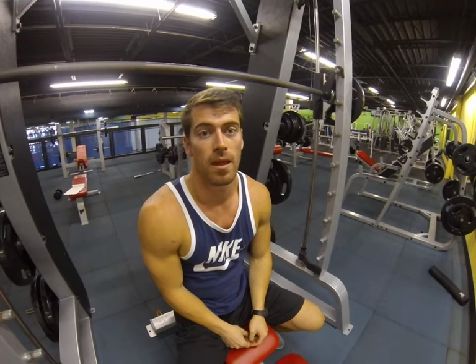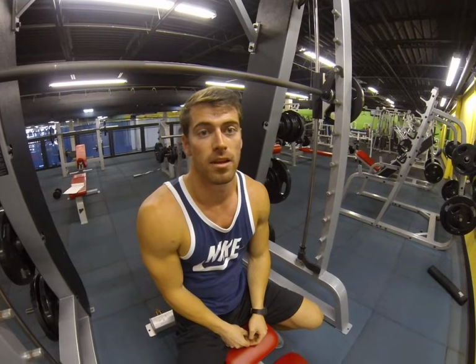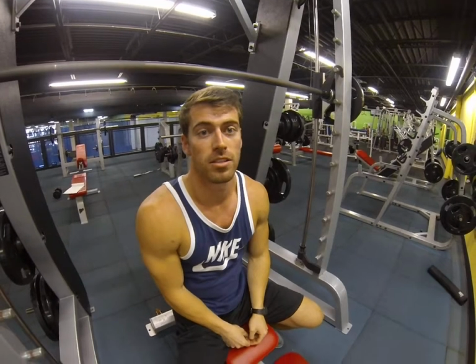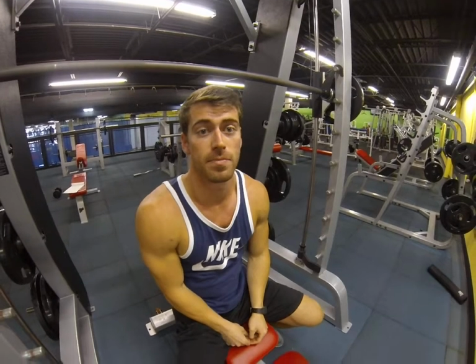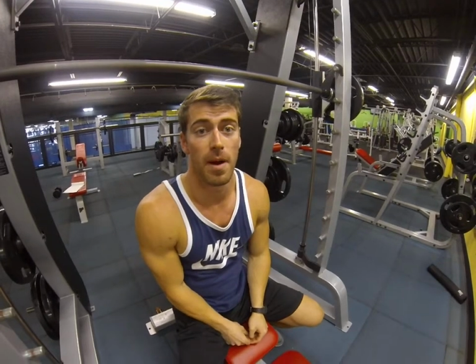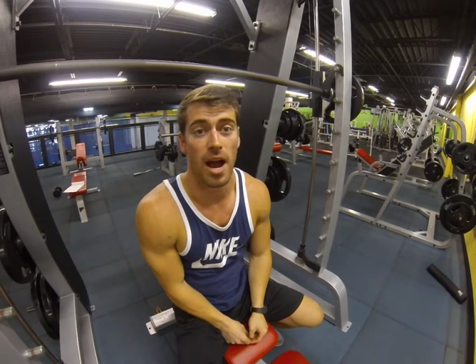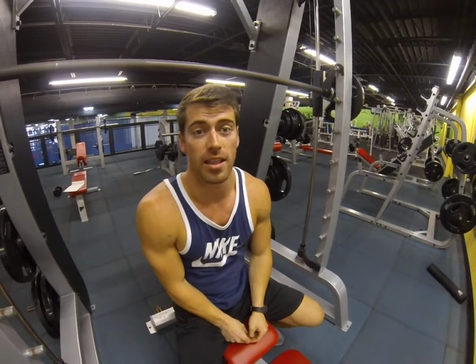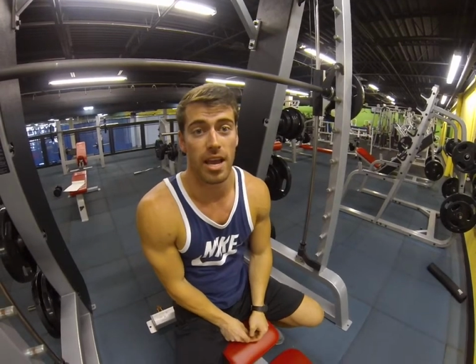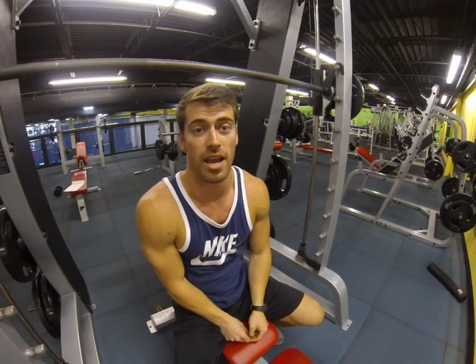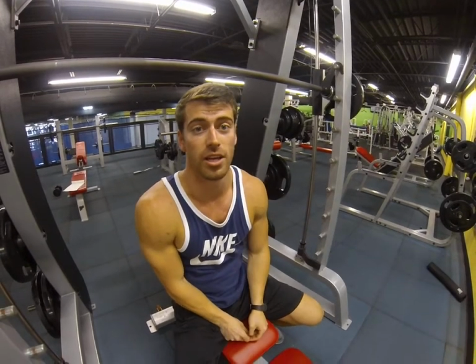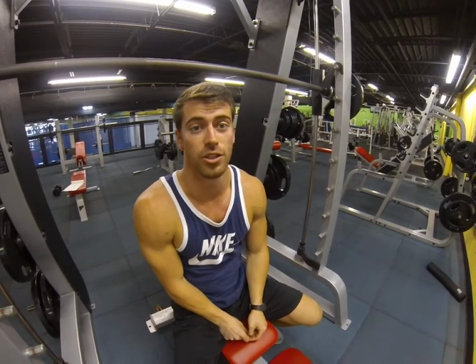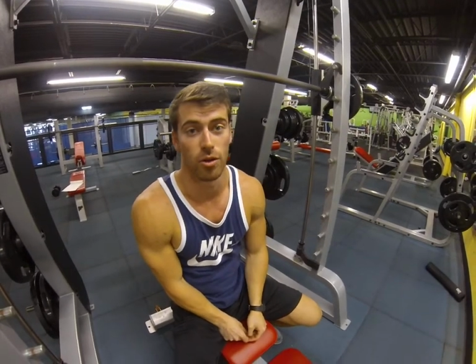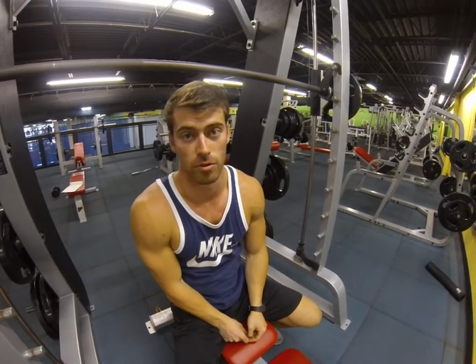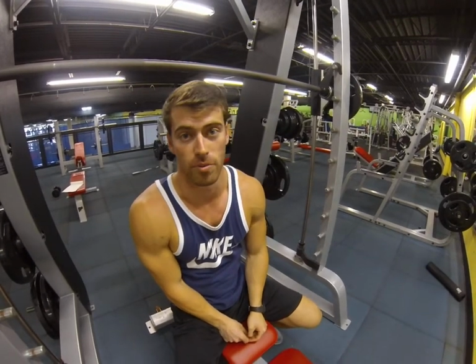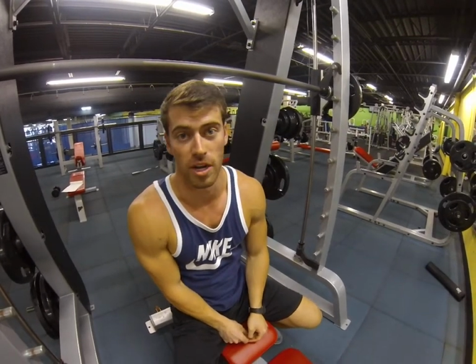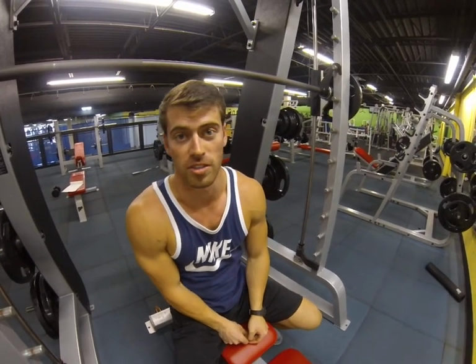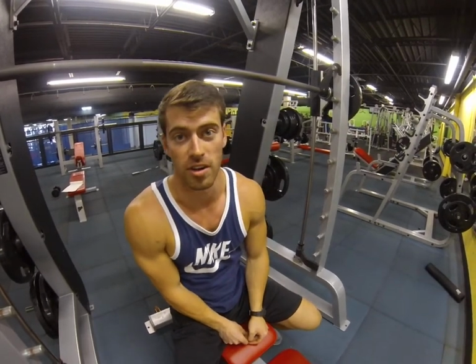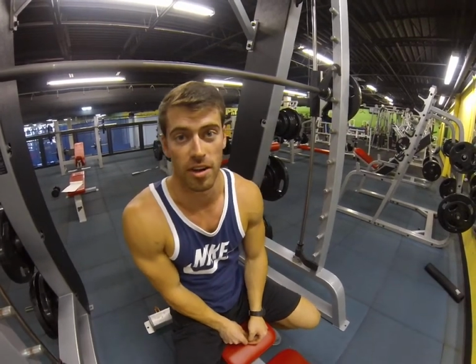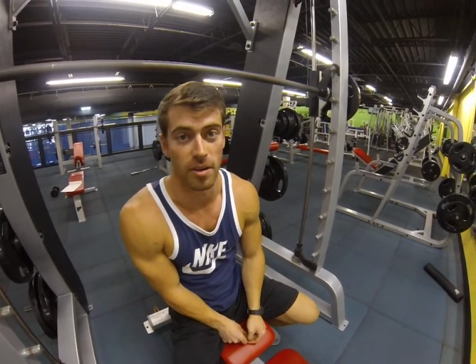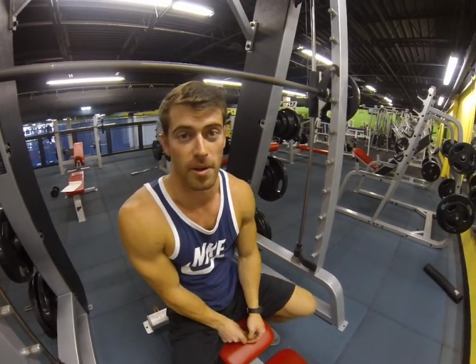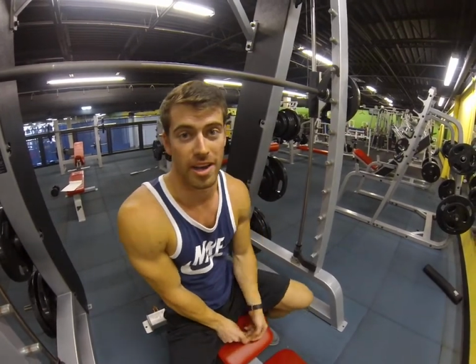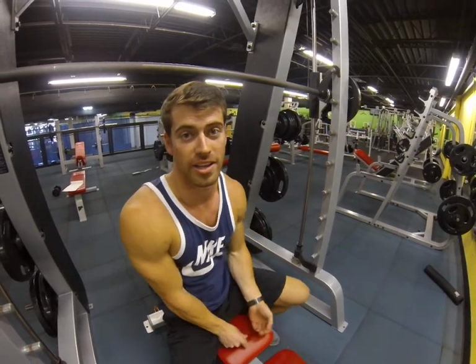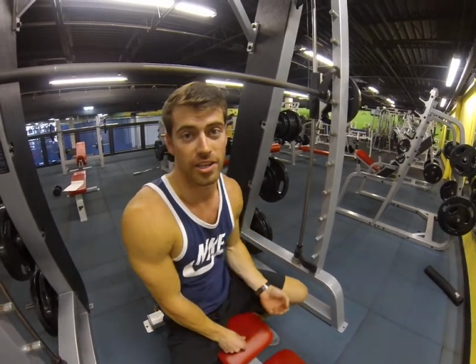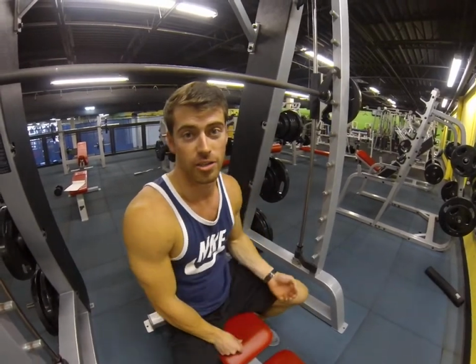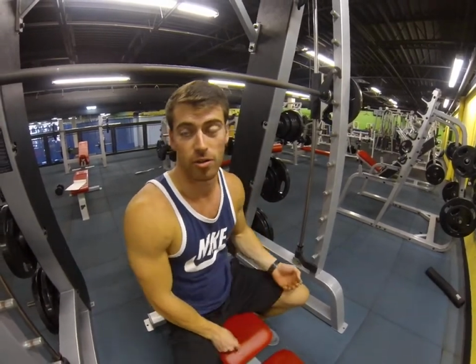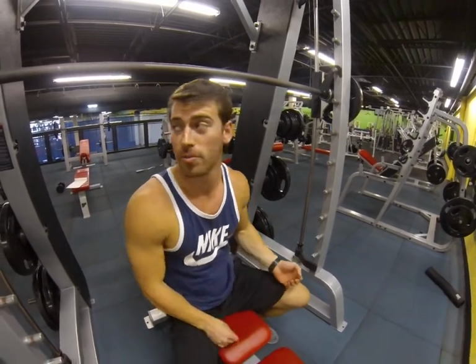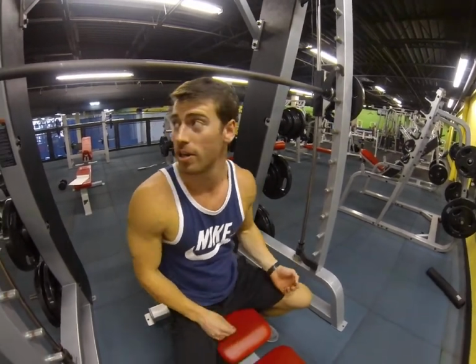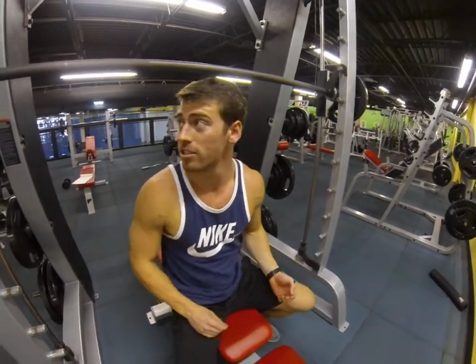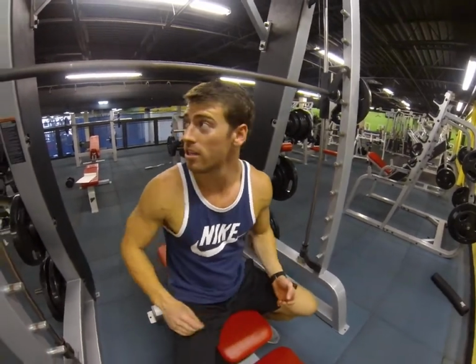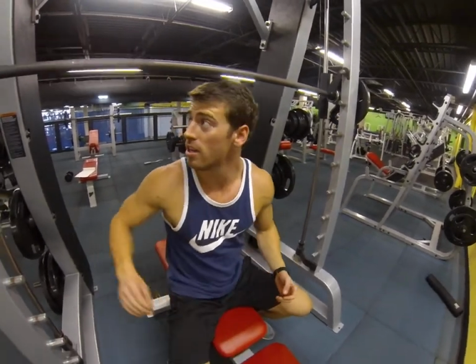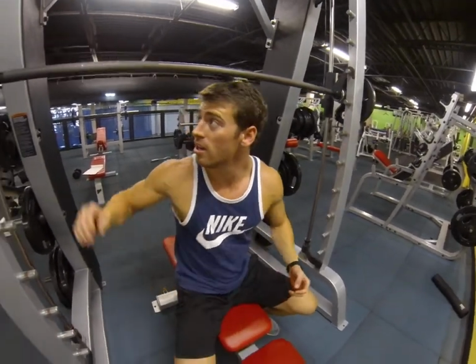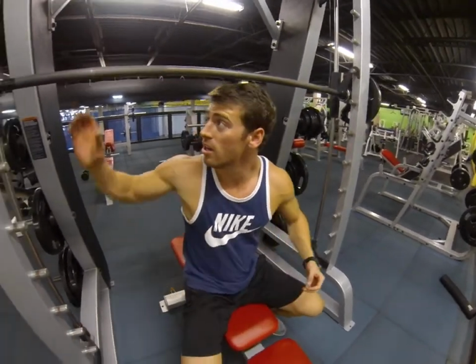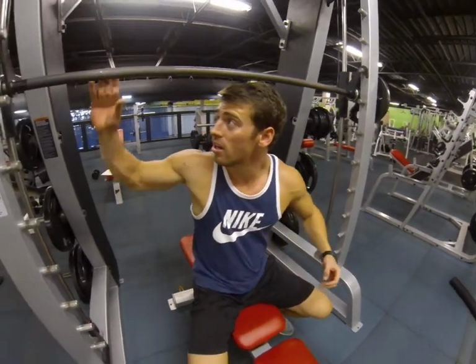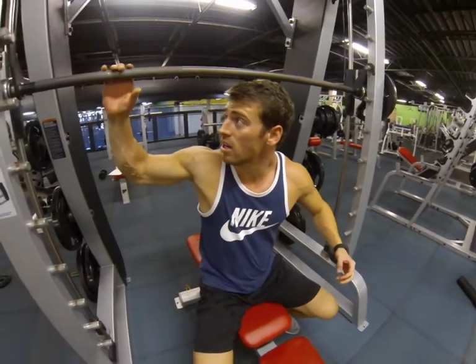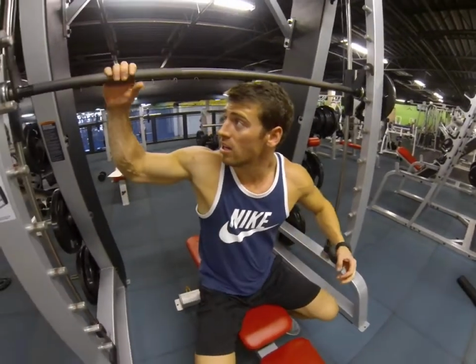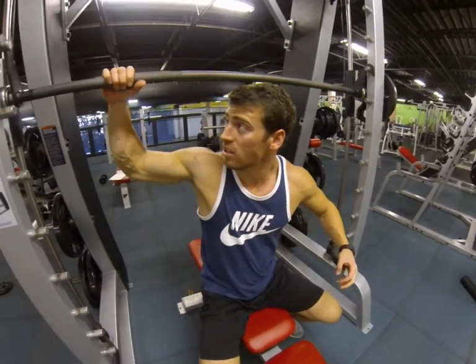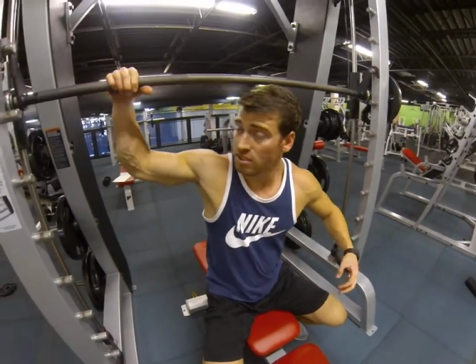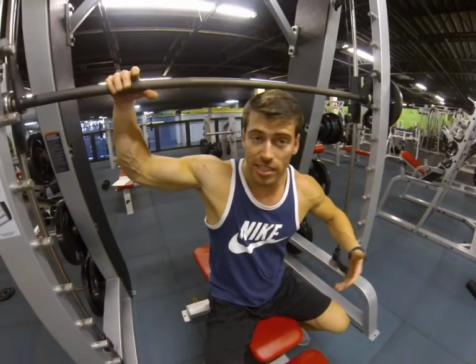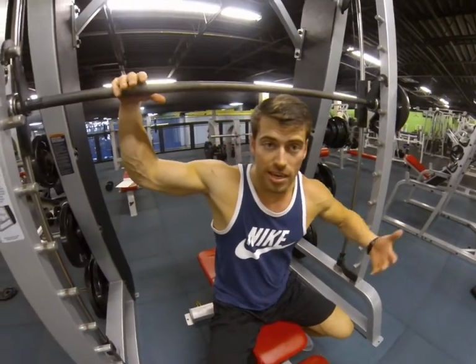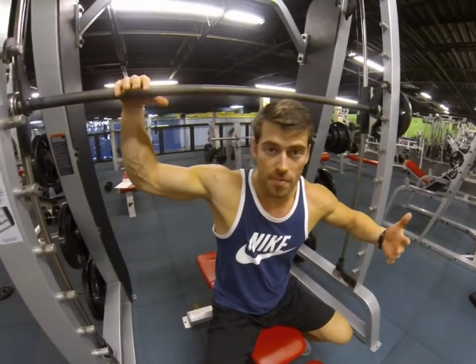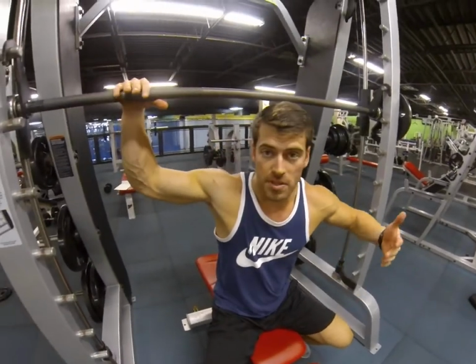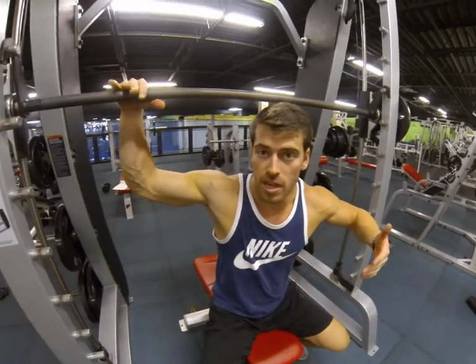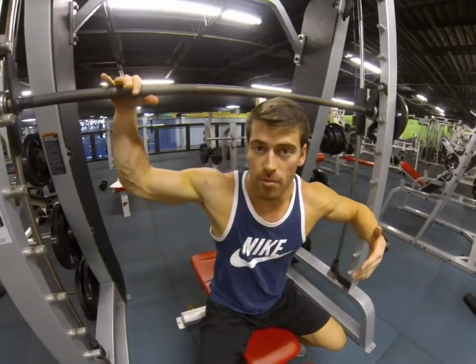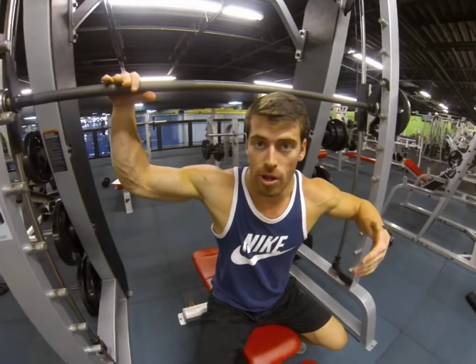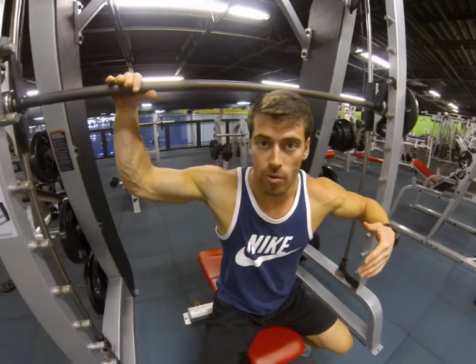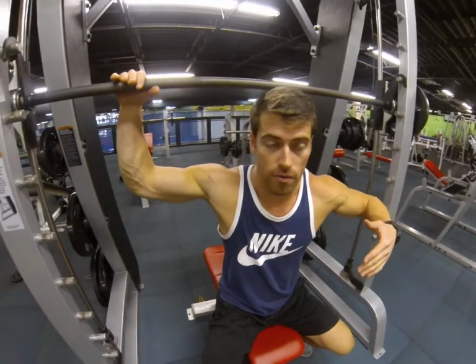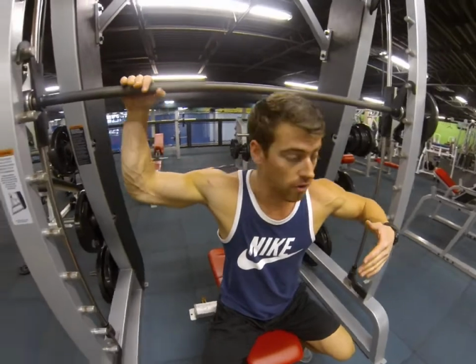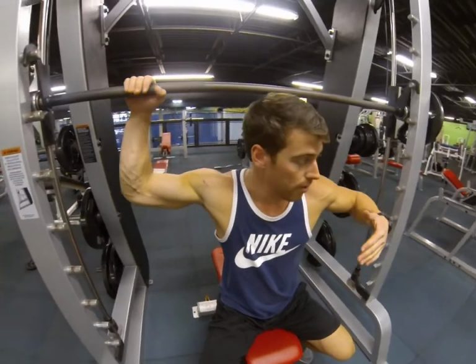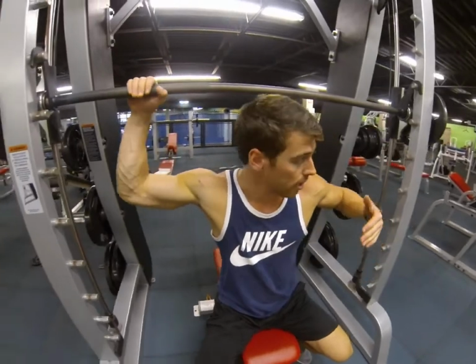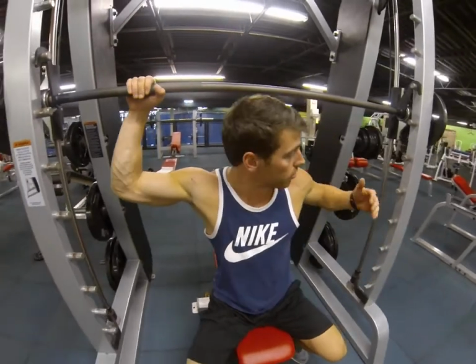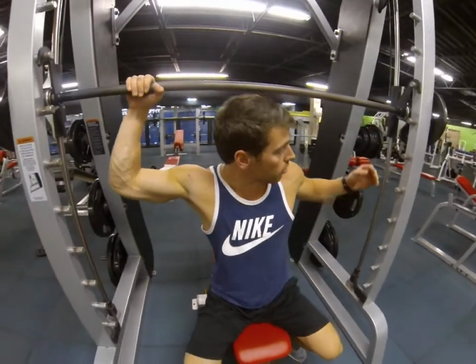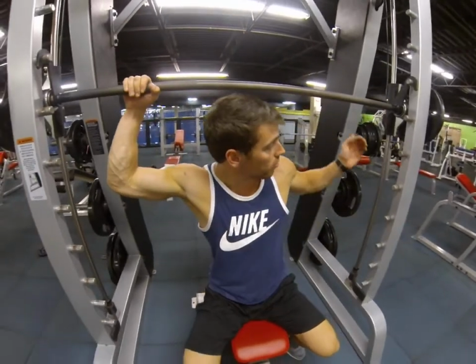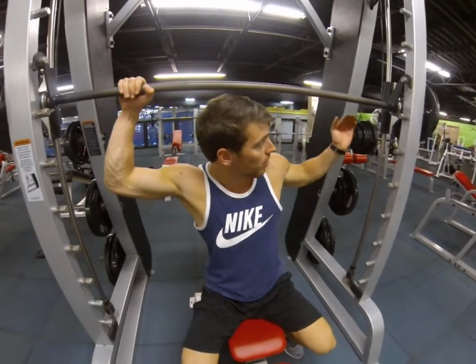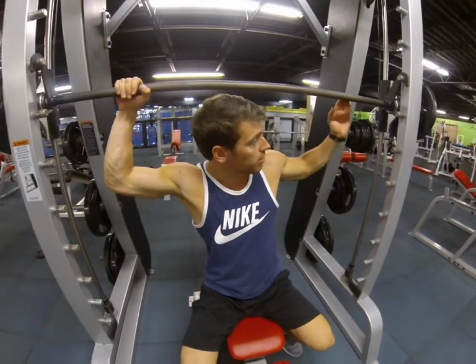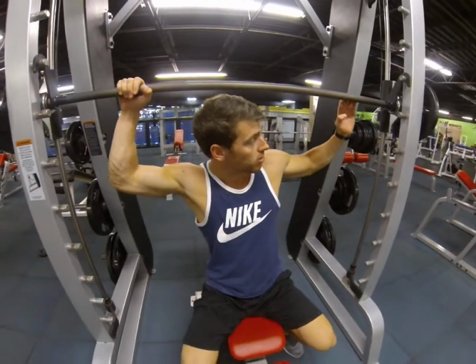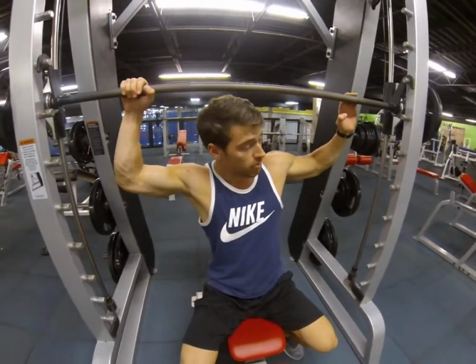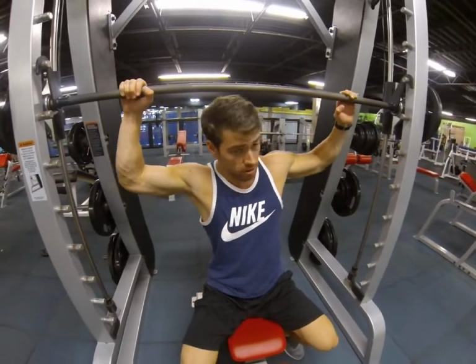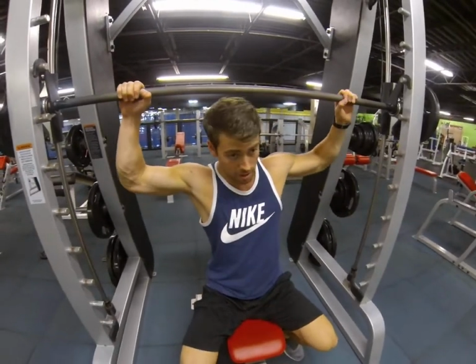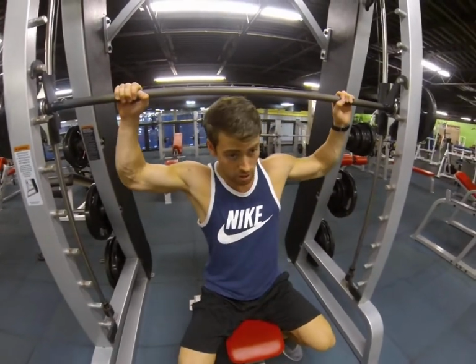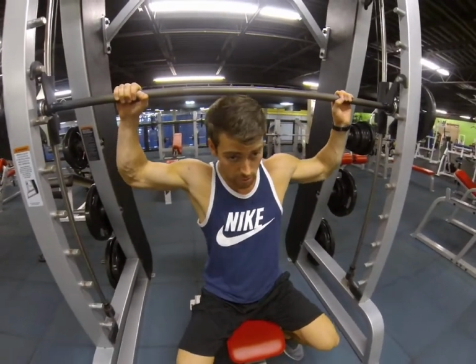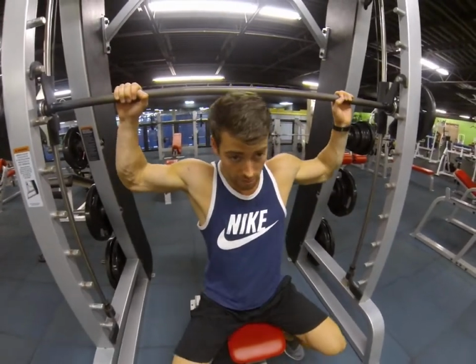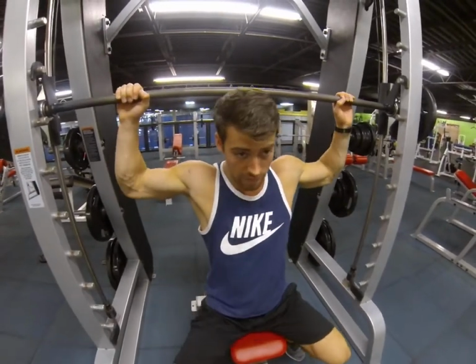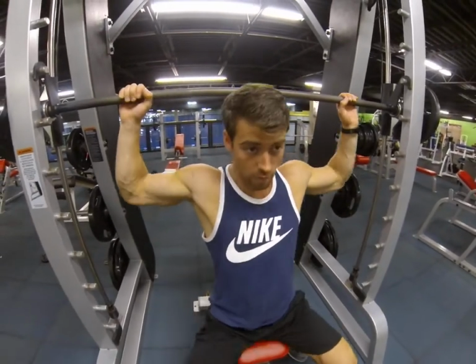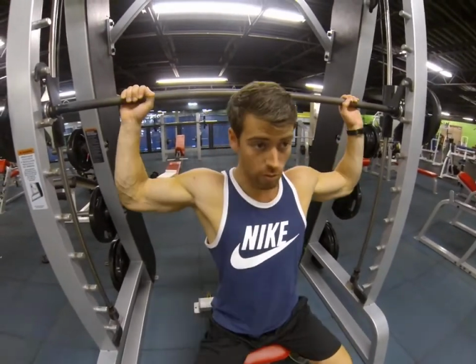This is the behind-the-head shoulder press. Setting up the same way you would for a regular shoulder press, except you're going to be a little bit forward.